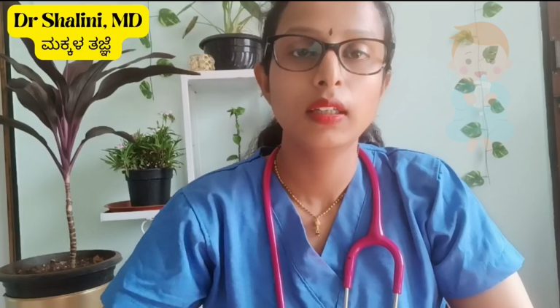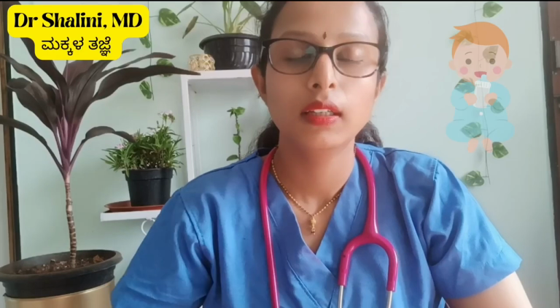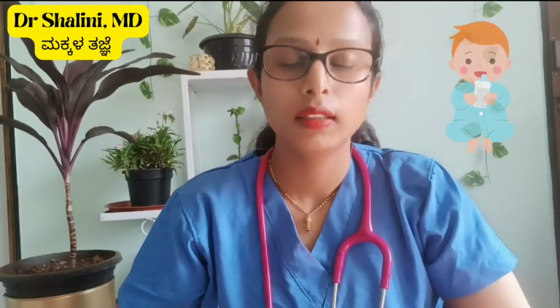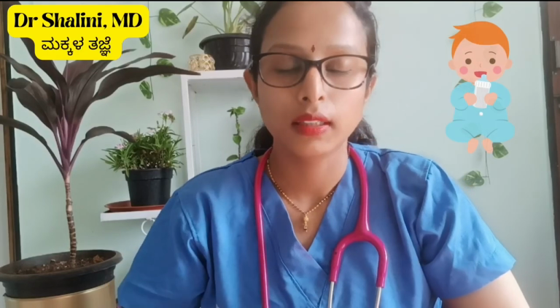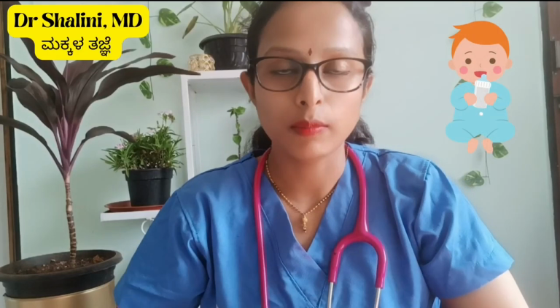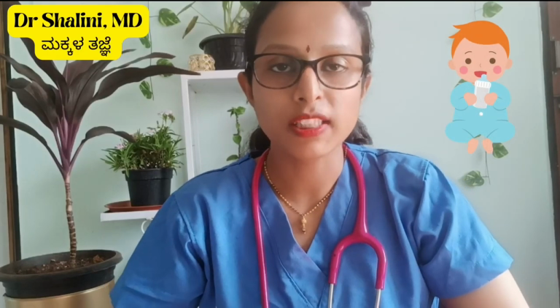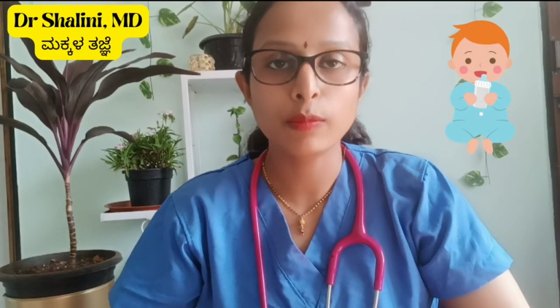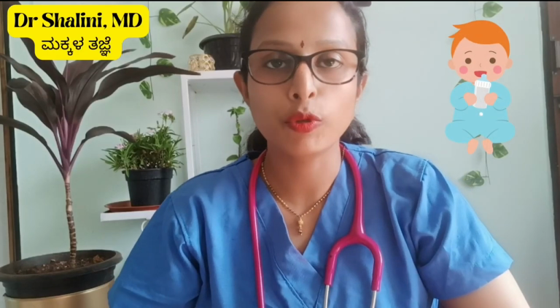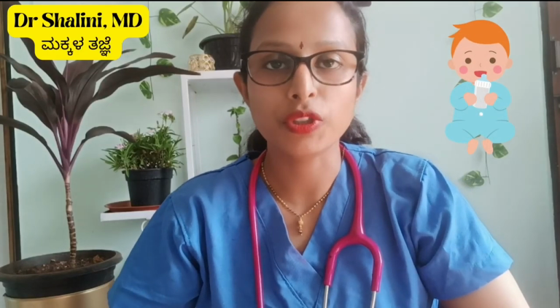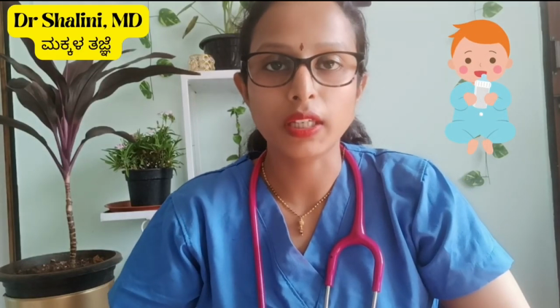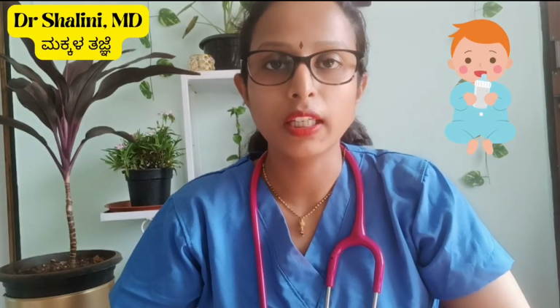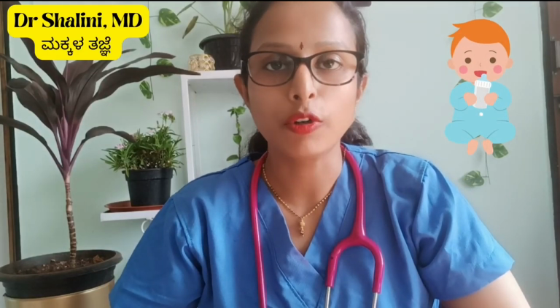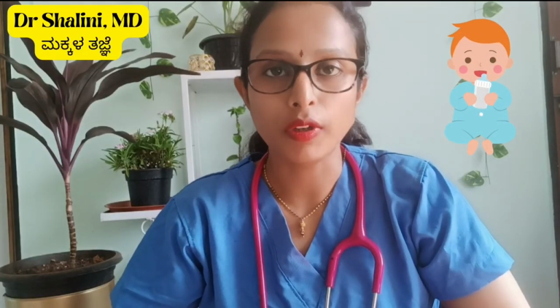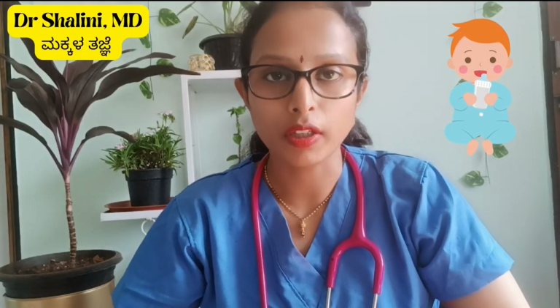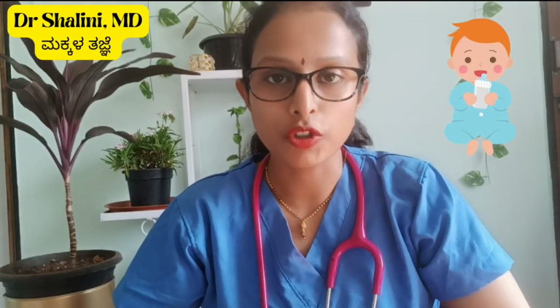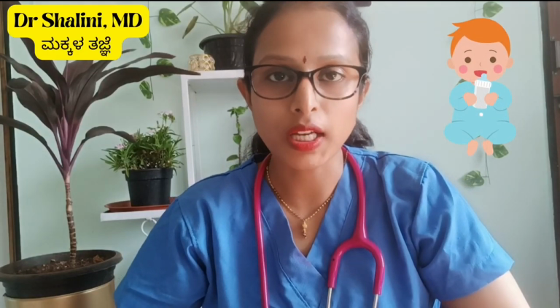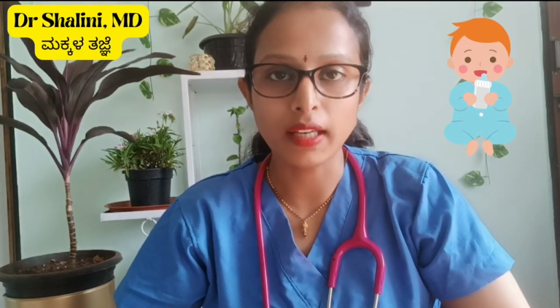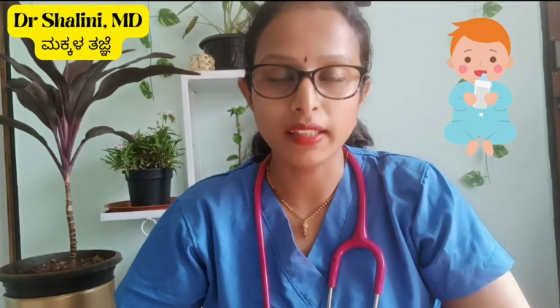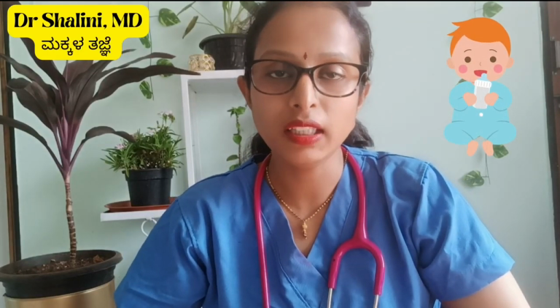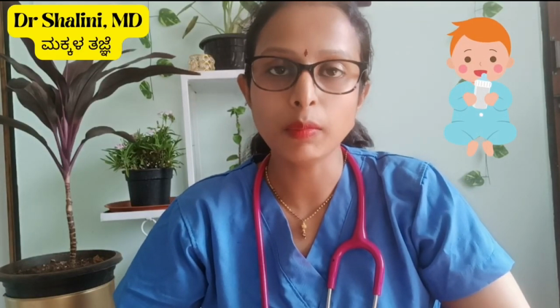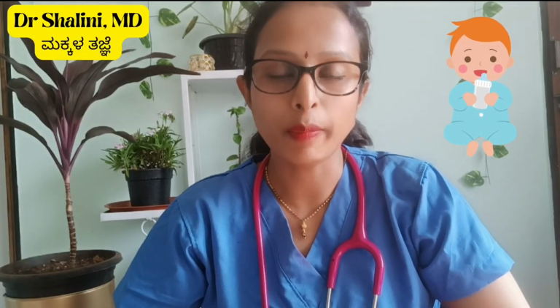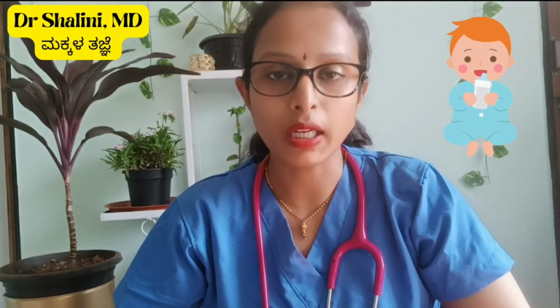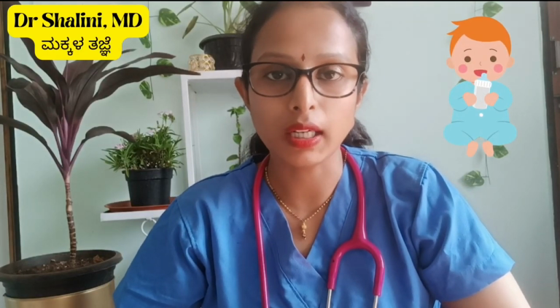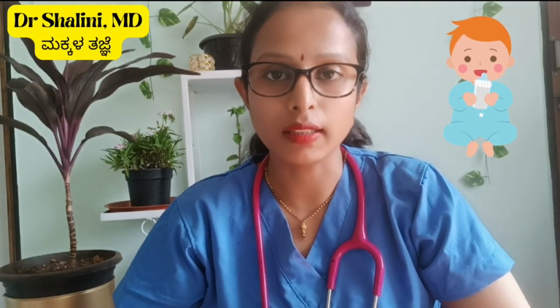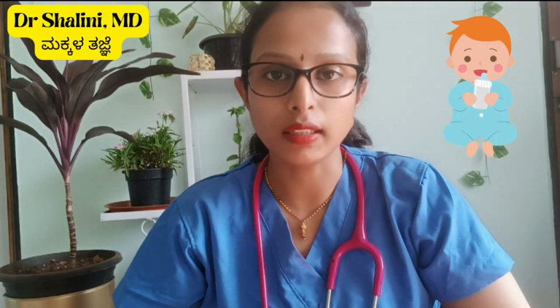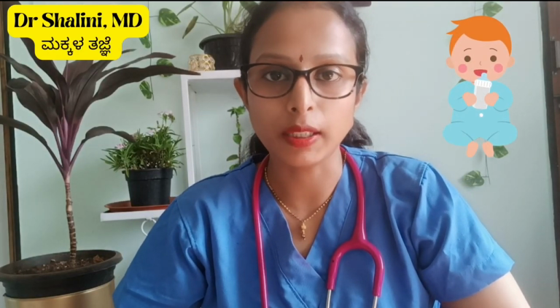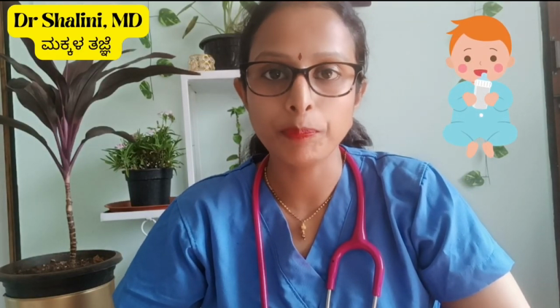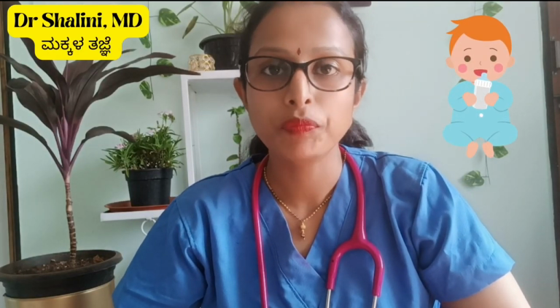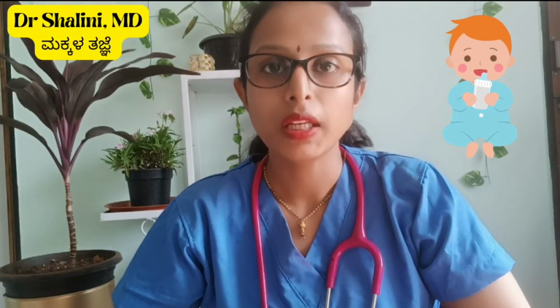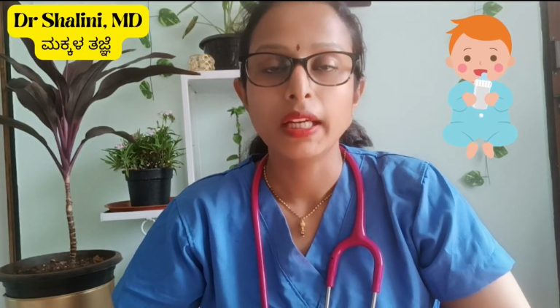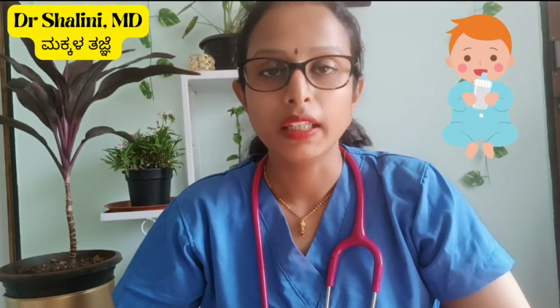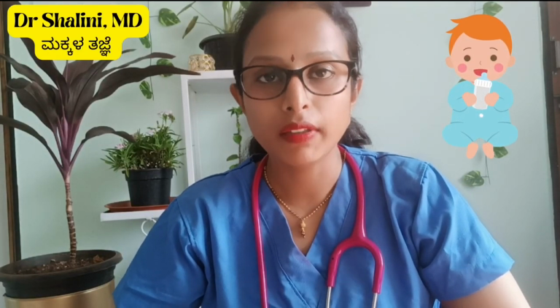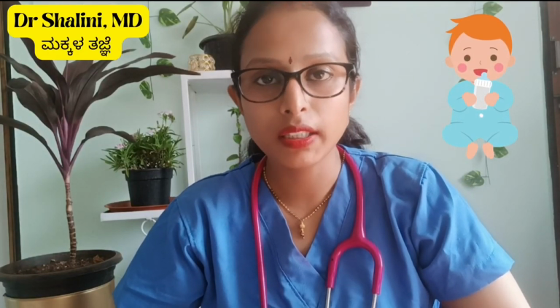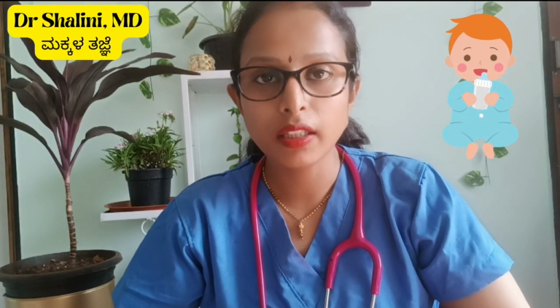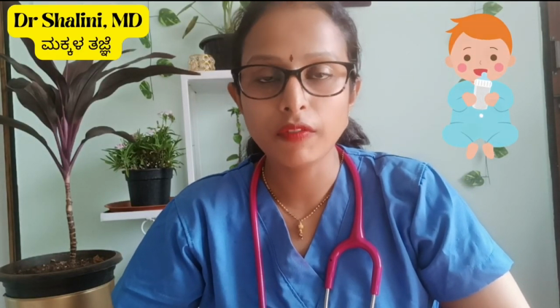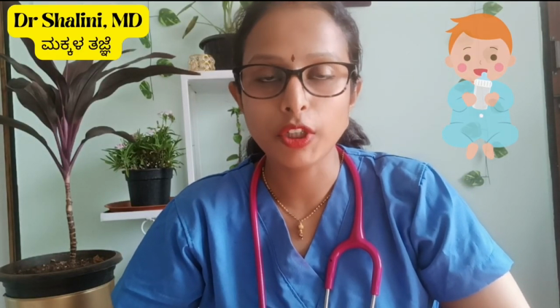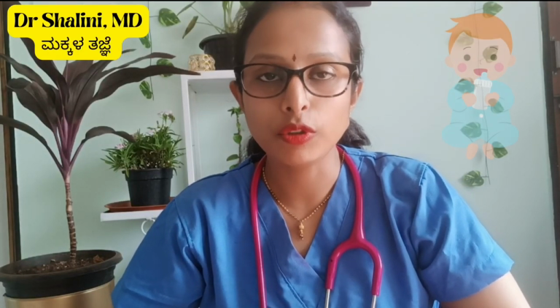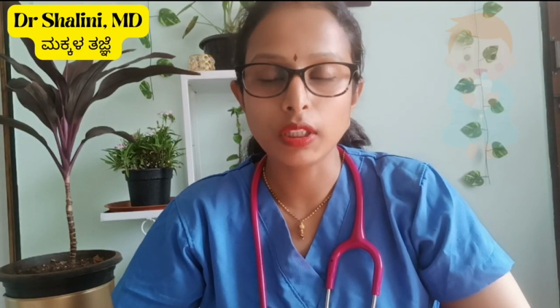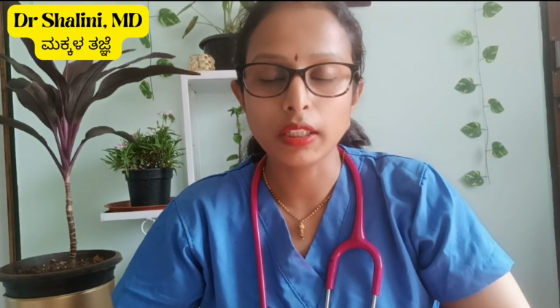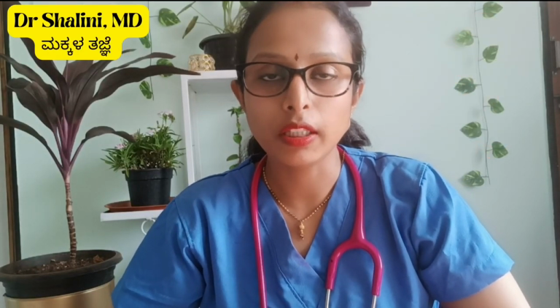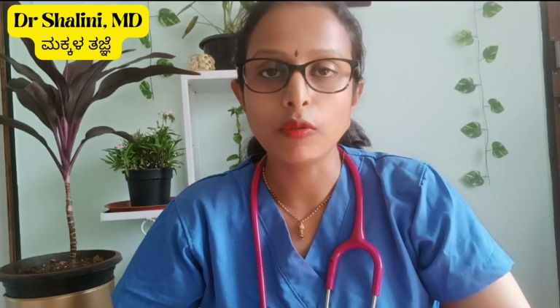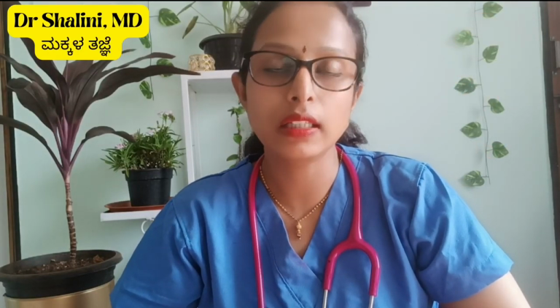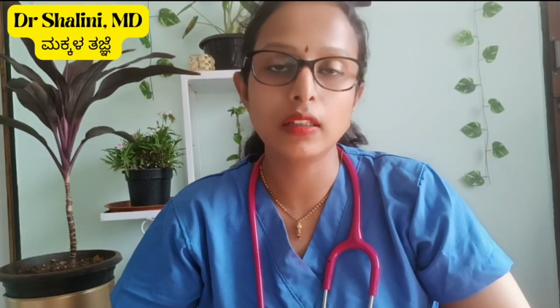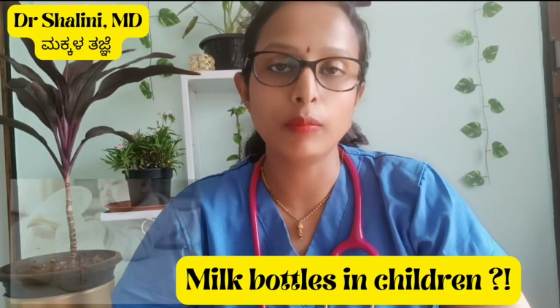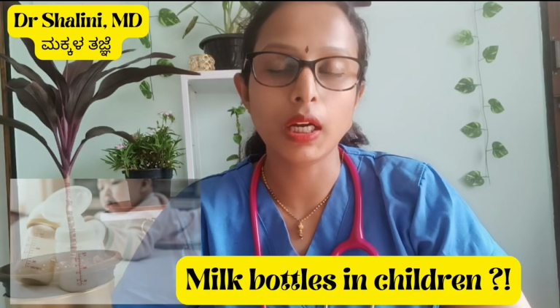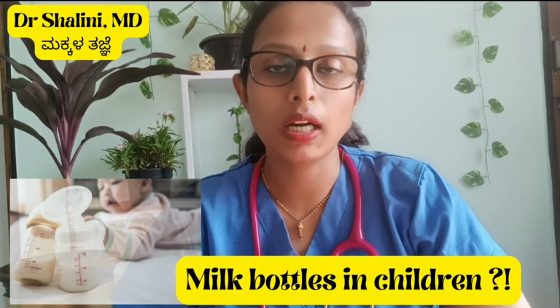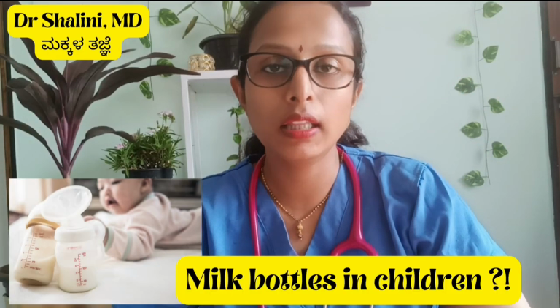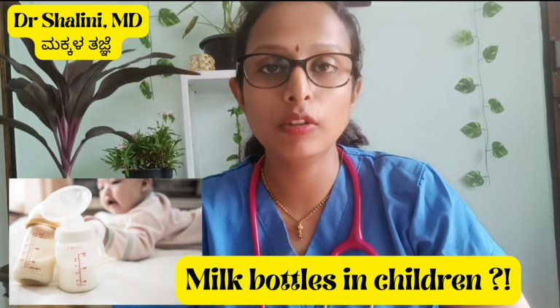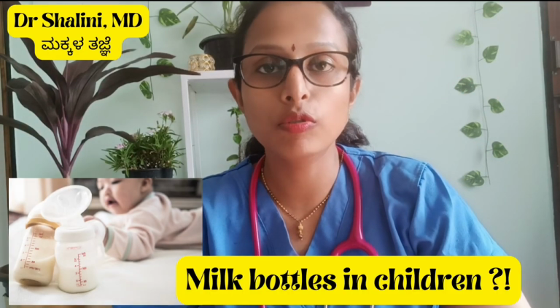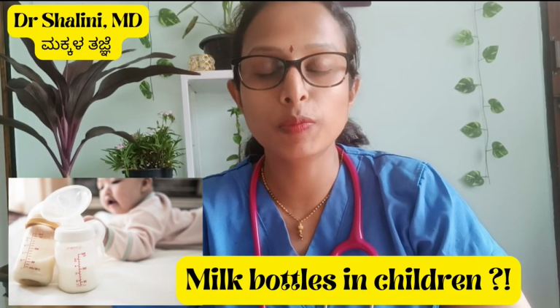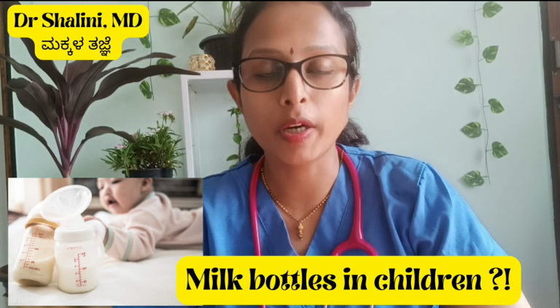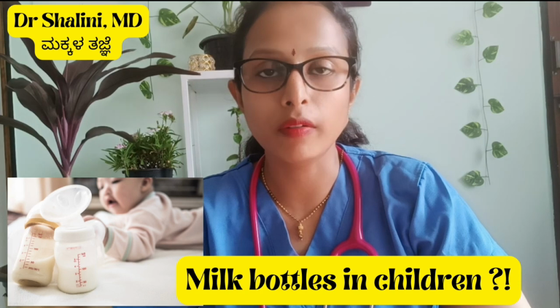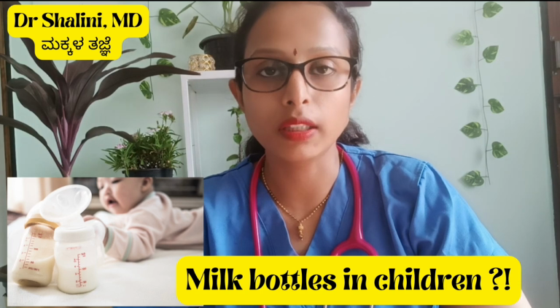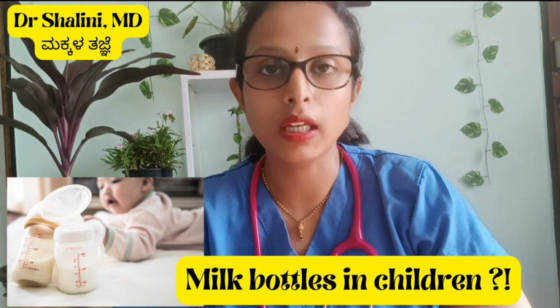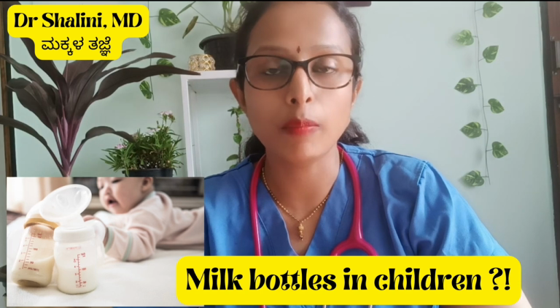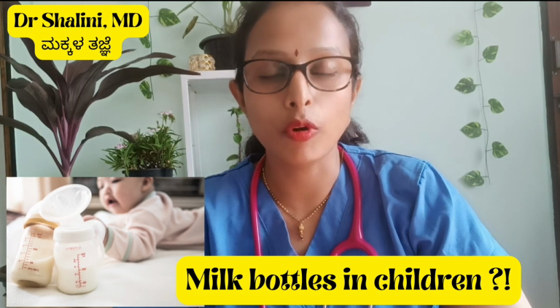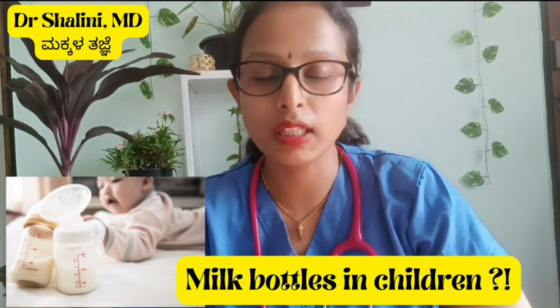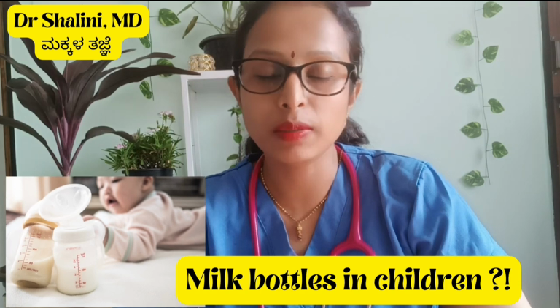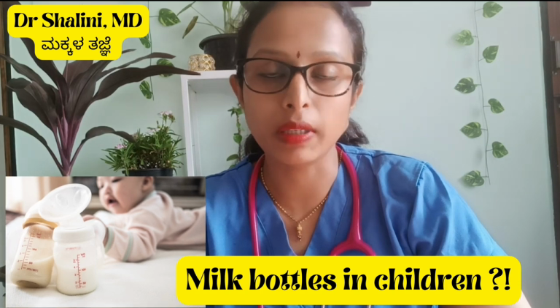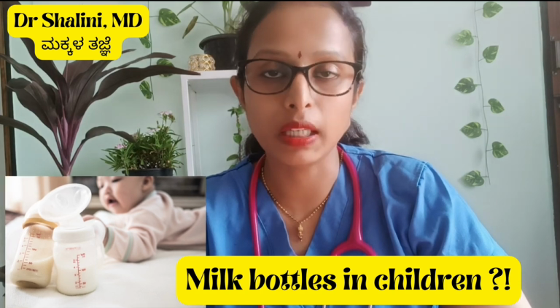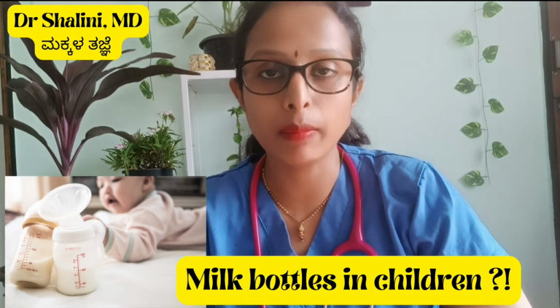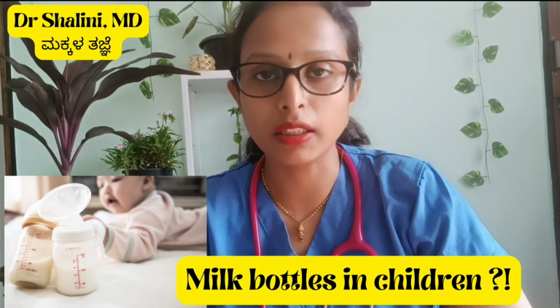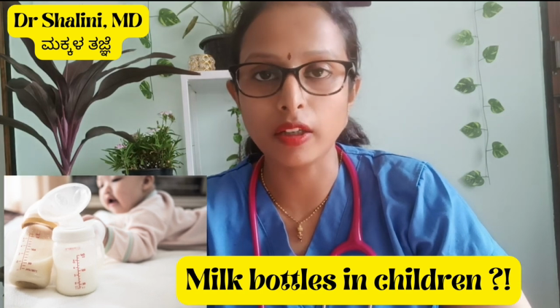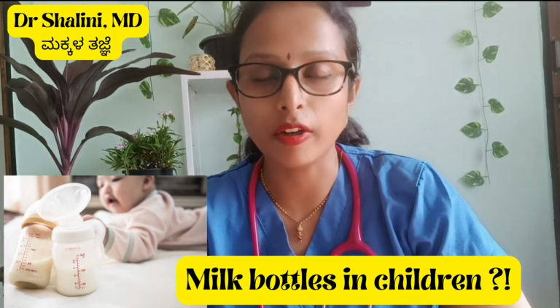Hello, I'm Dr. Shani. In this video, we will talk about bottles.